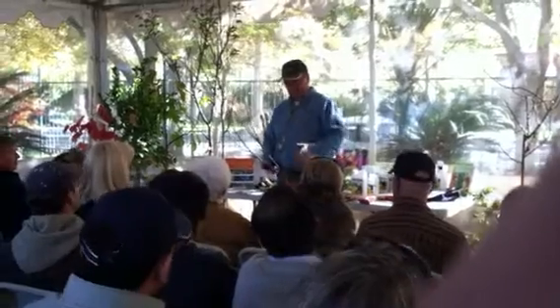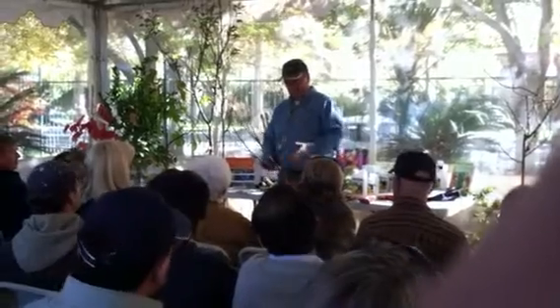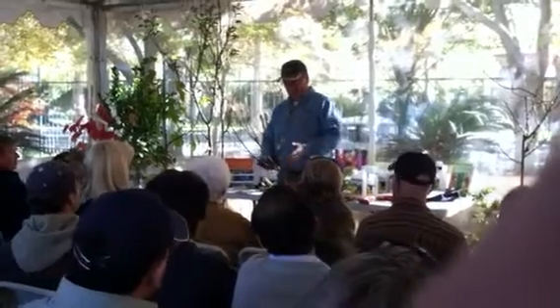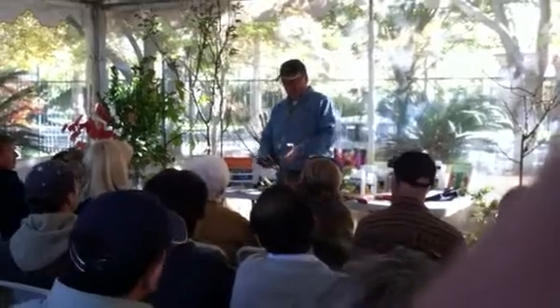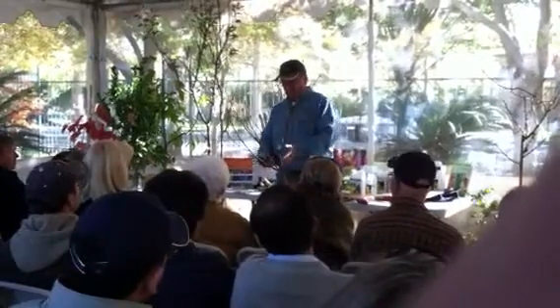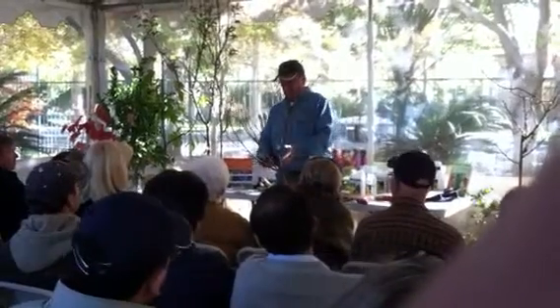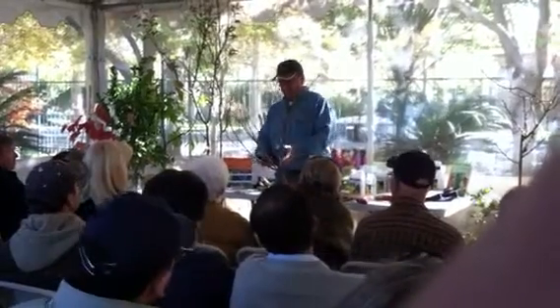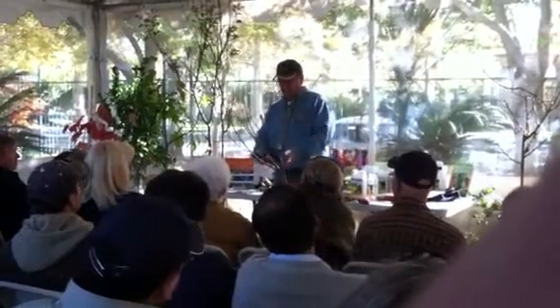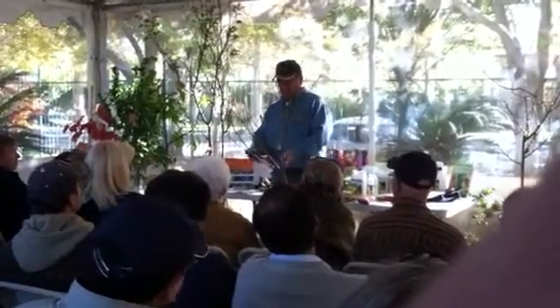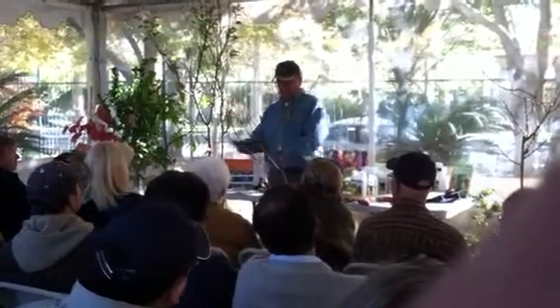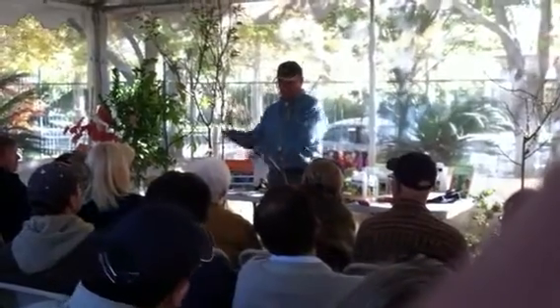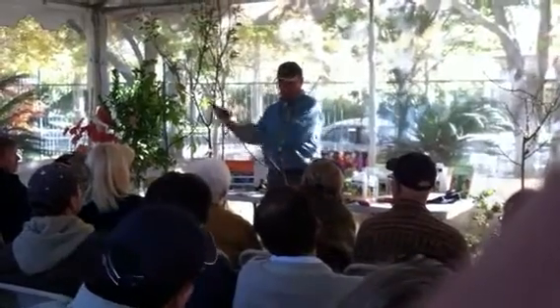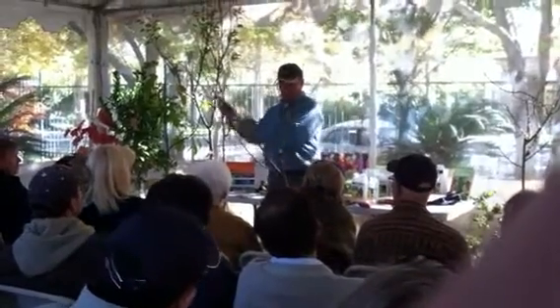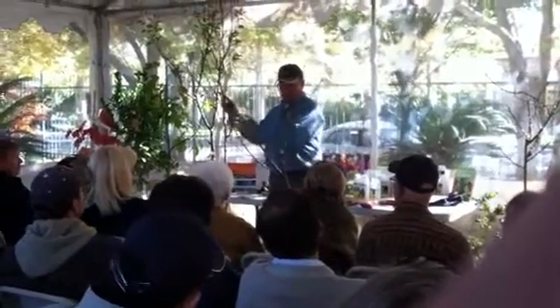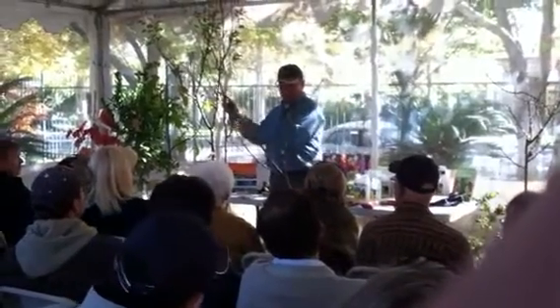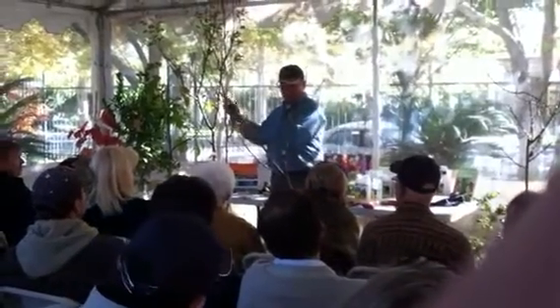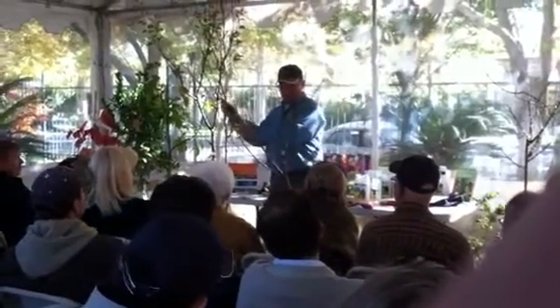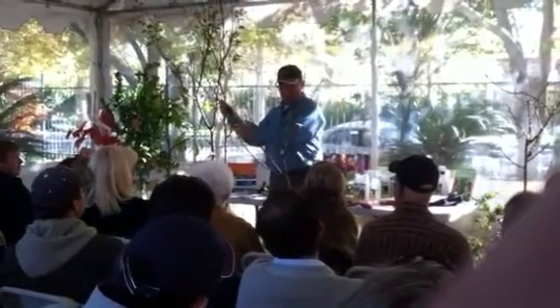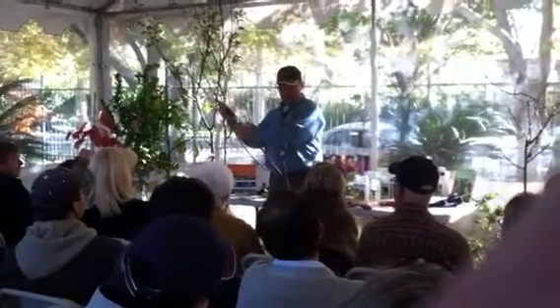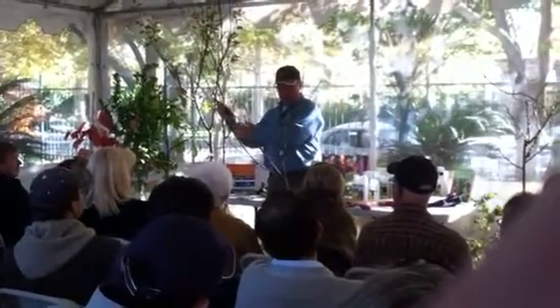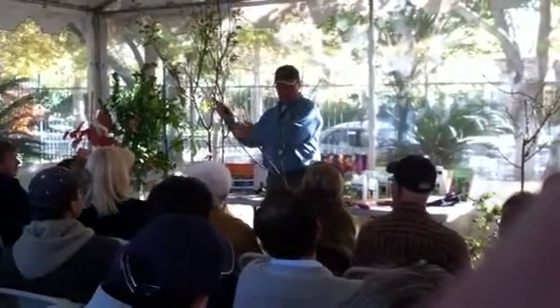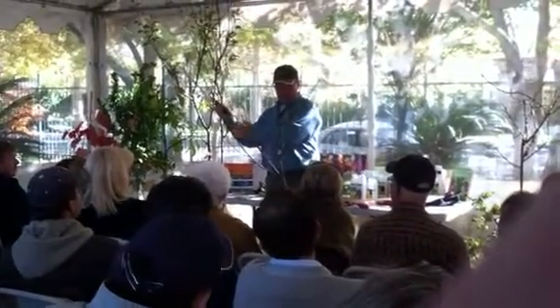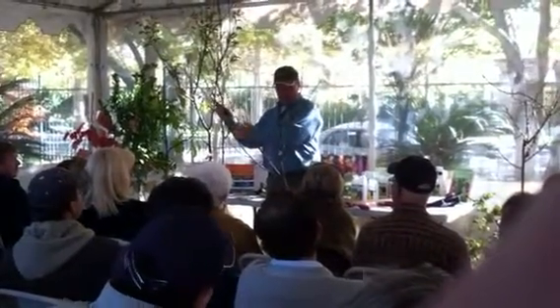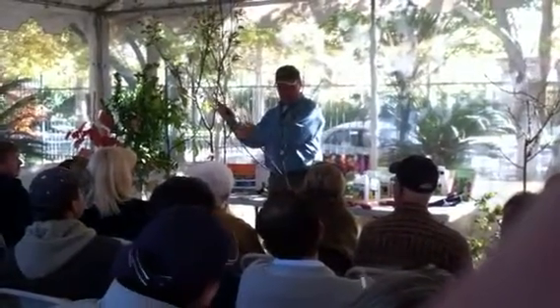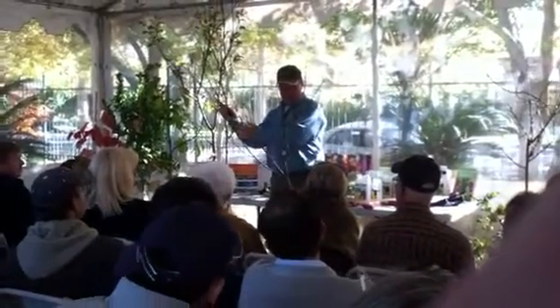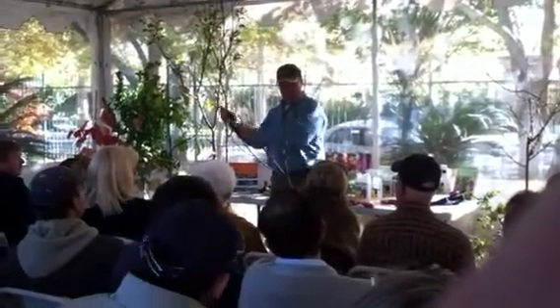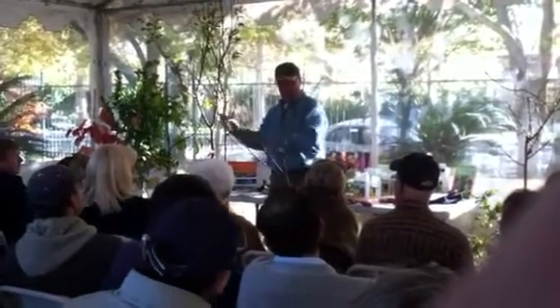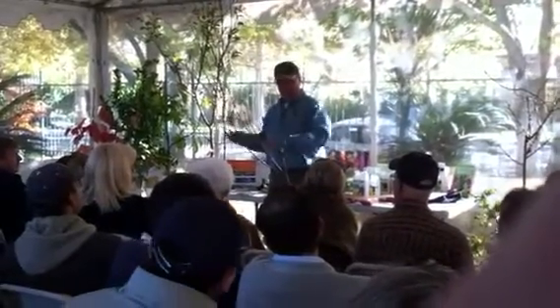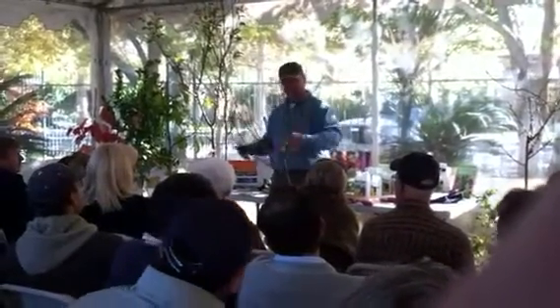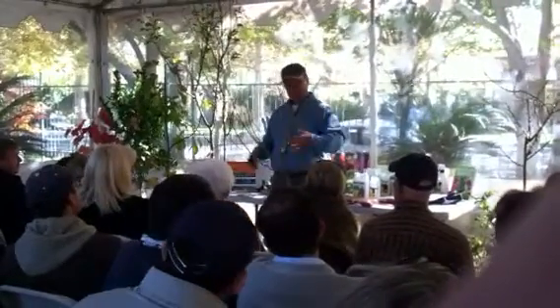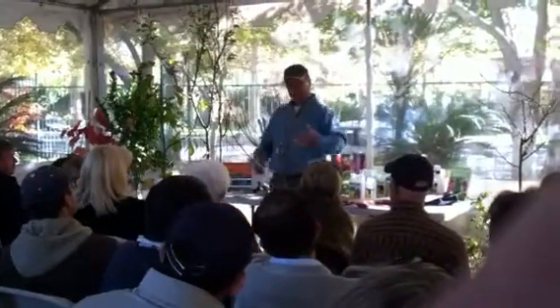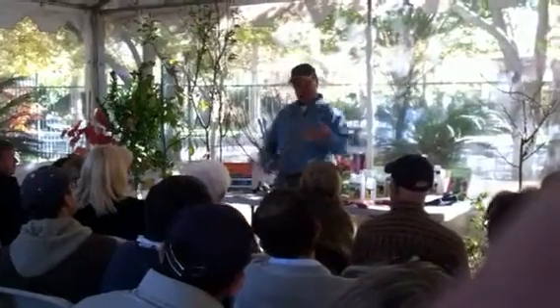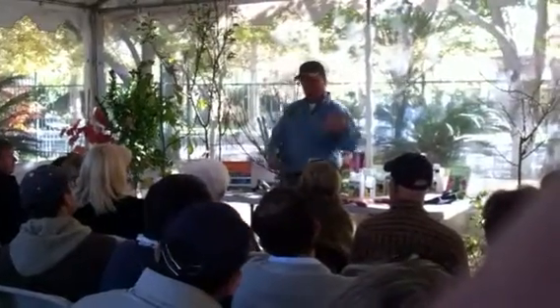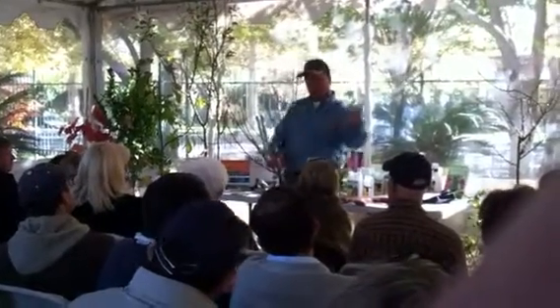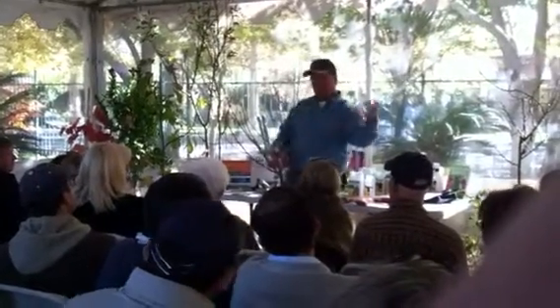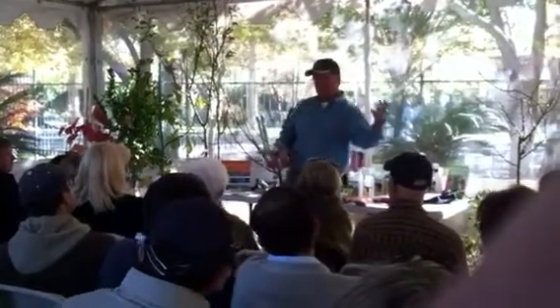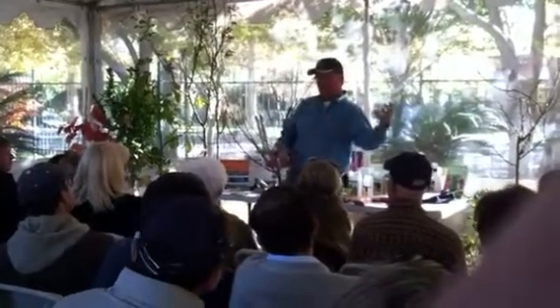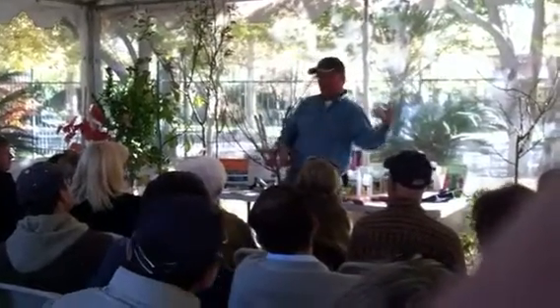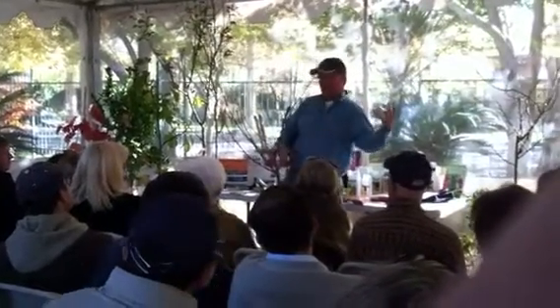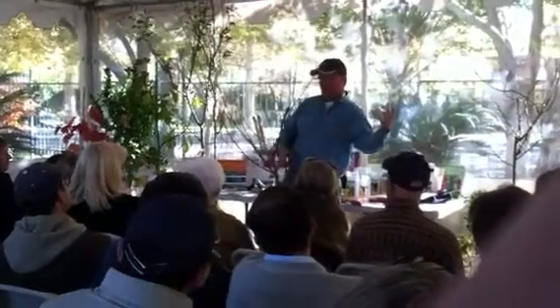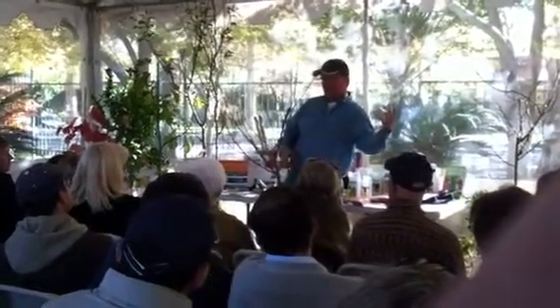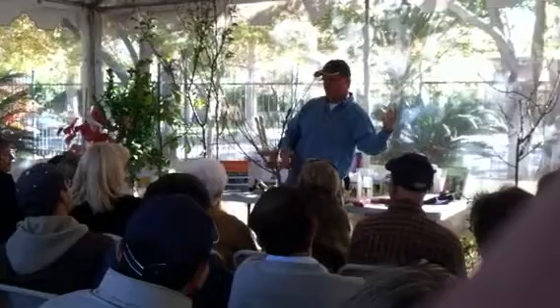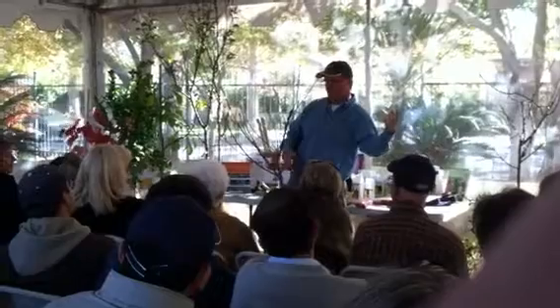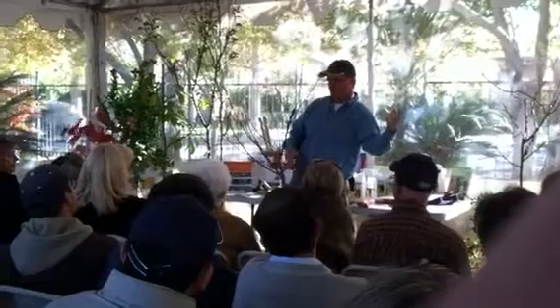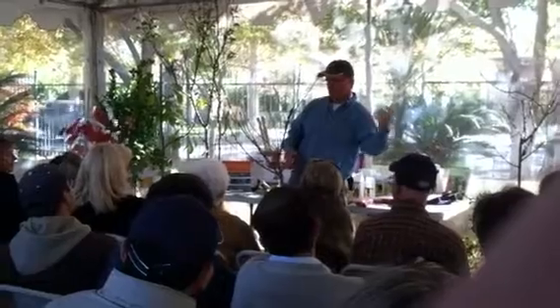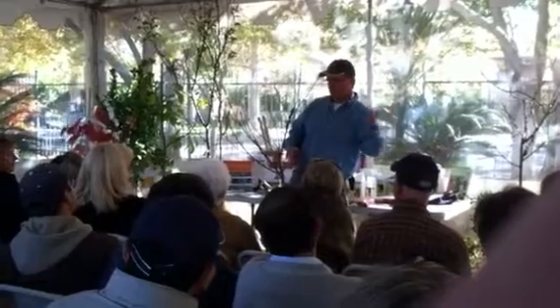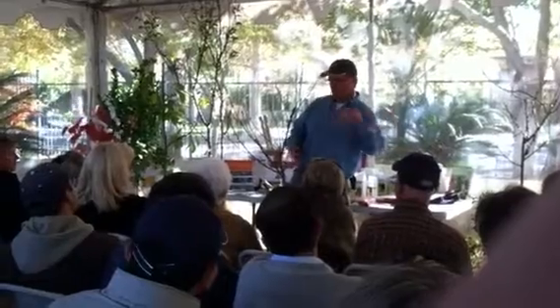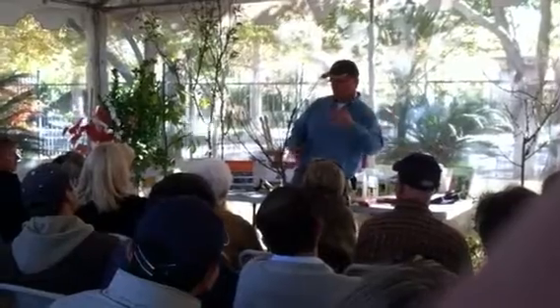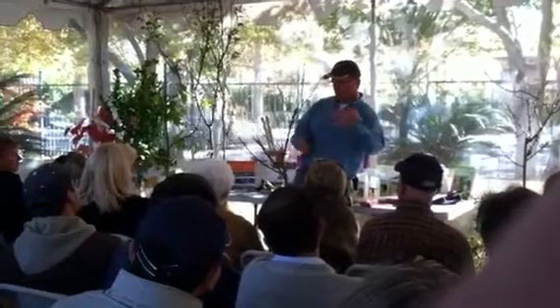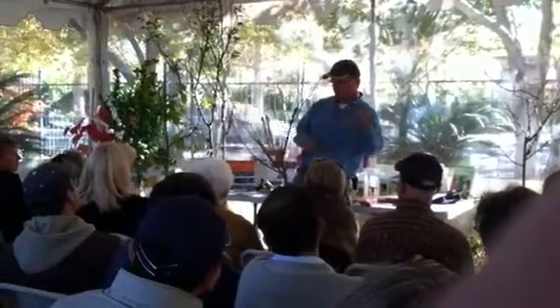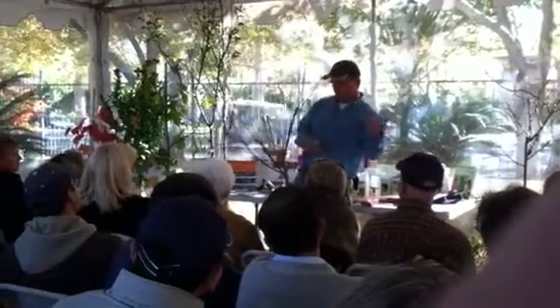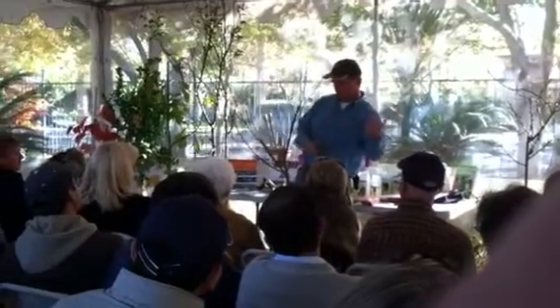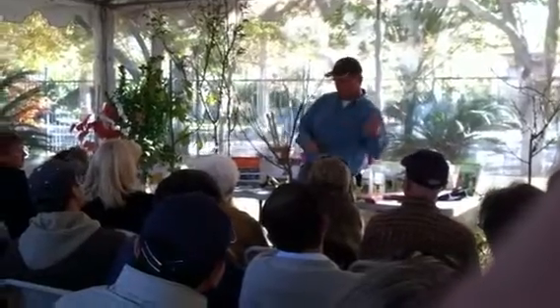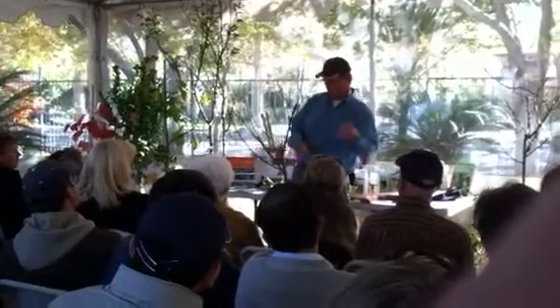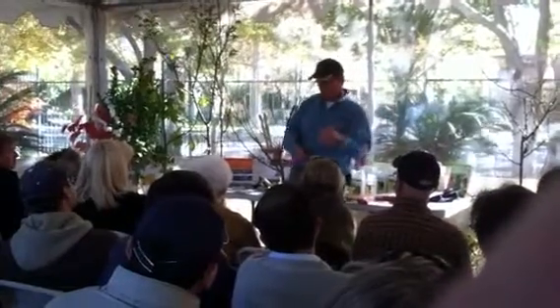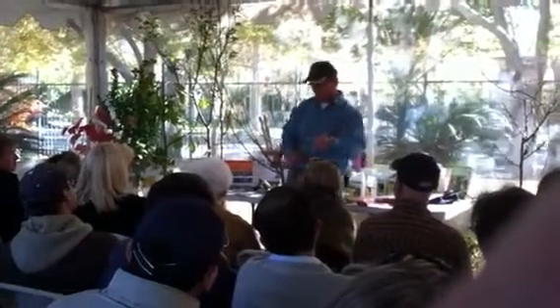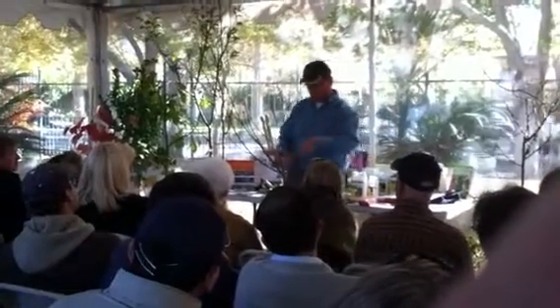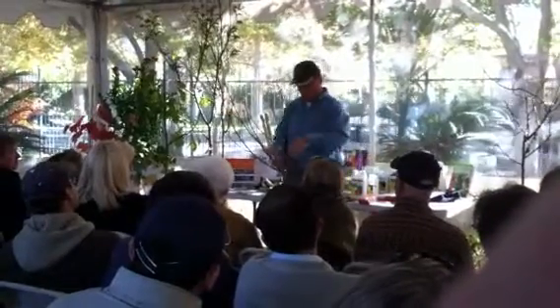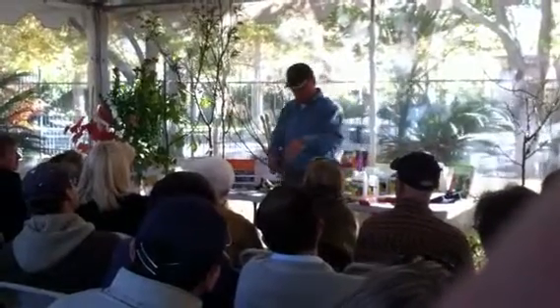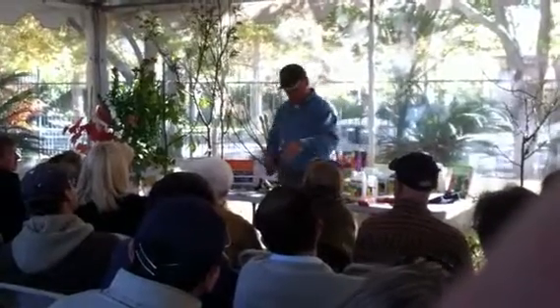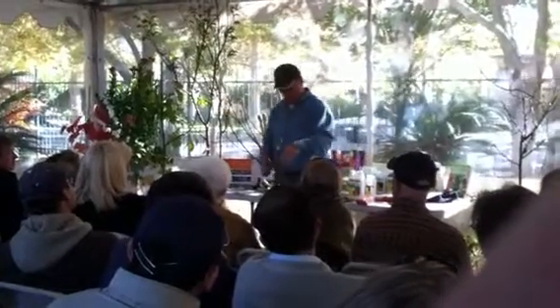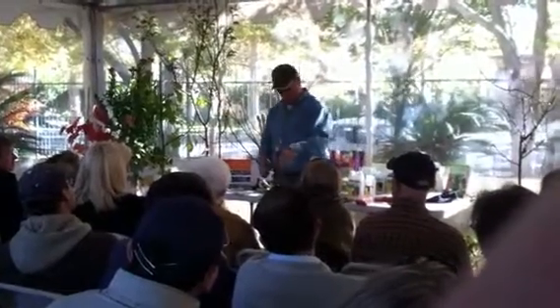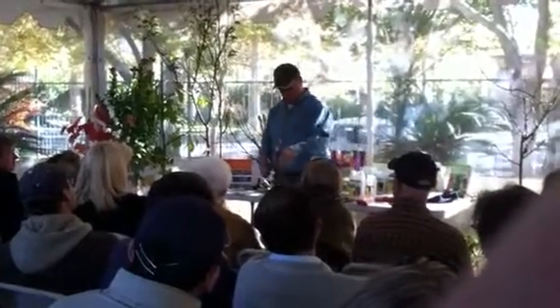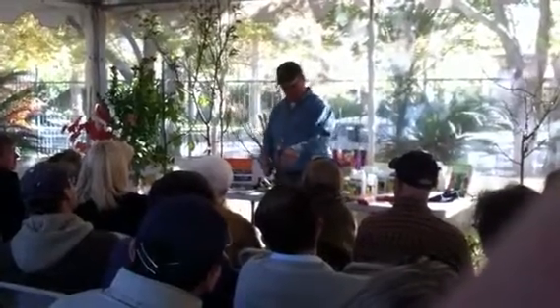We can see there's a lot of growth off to one side. We would like to encourage some growth off to the other side to have some balance.